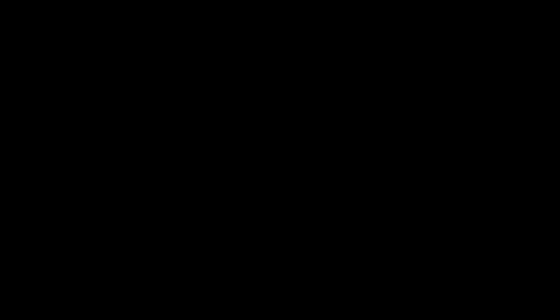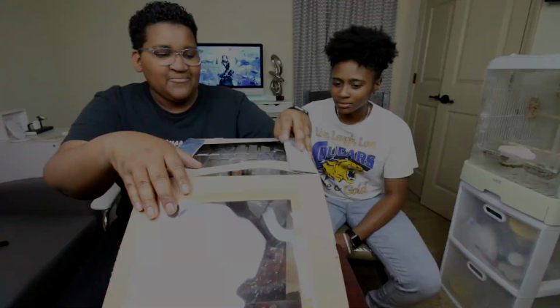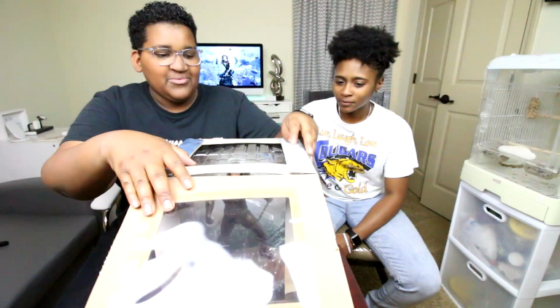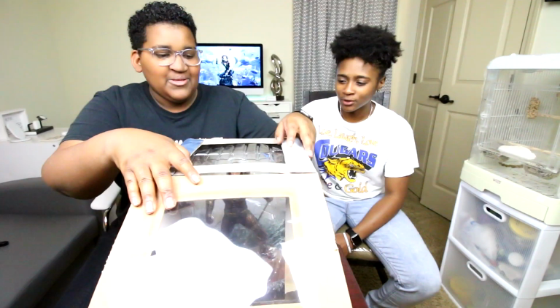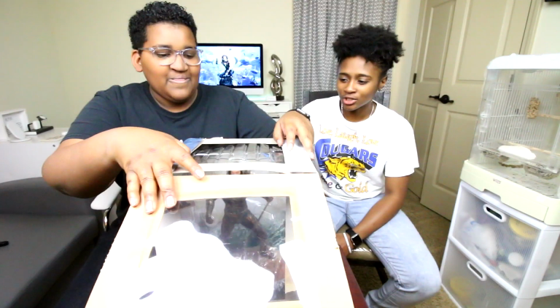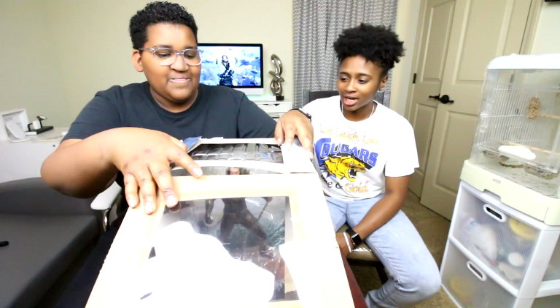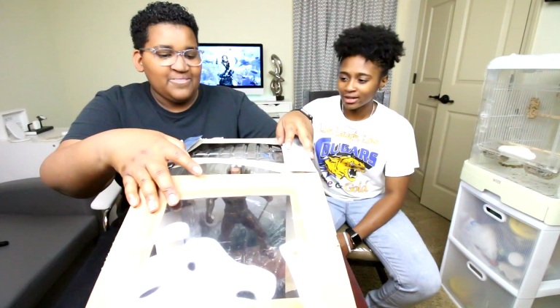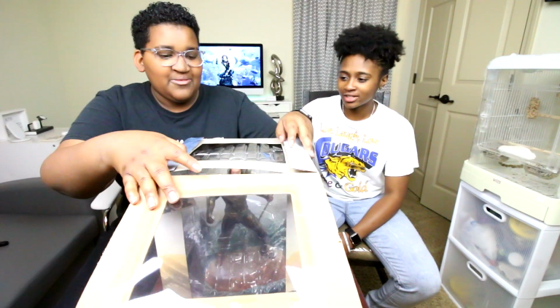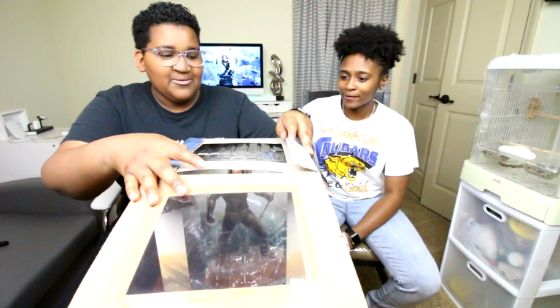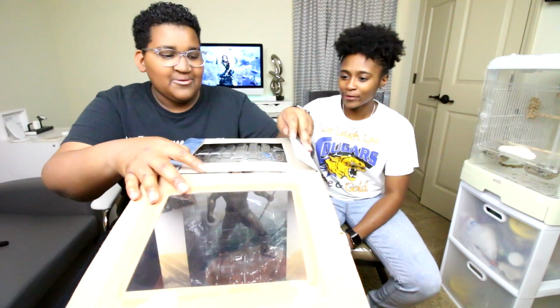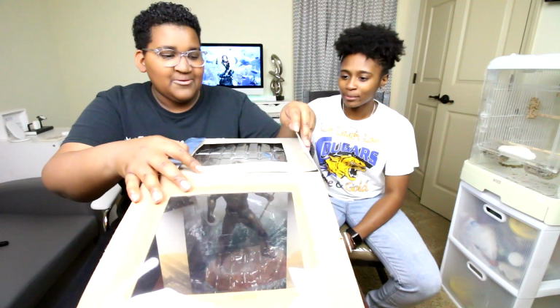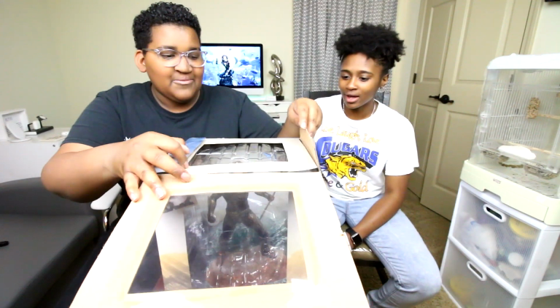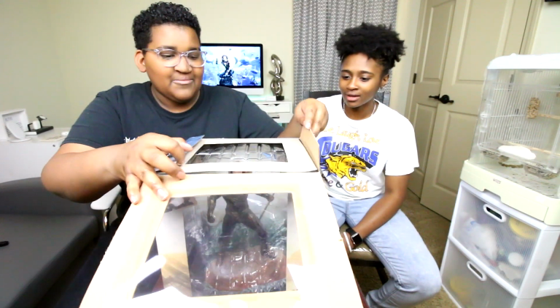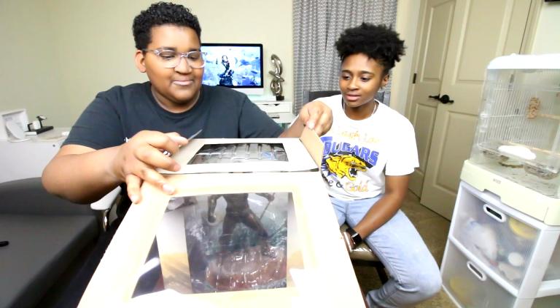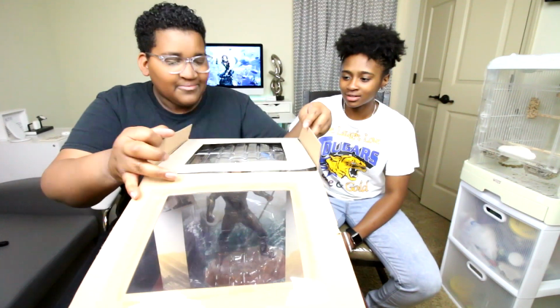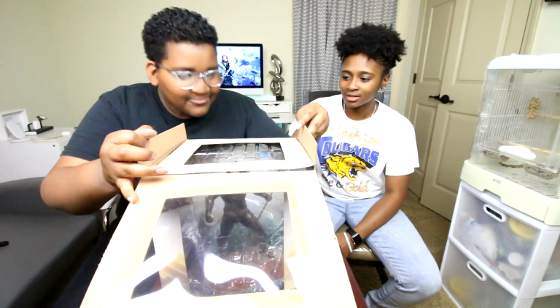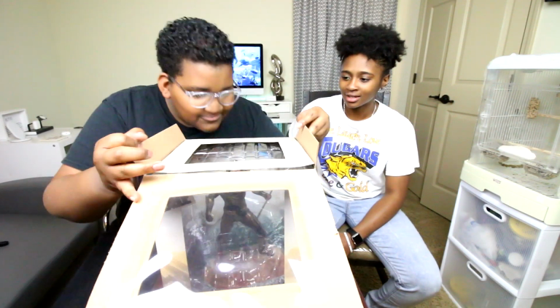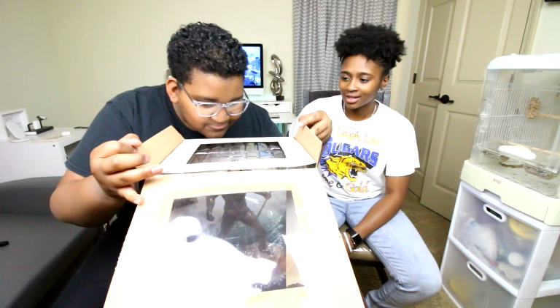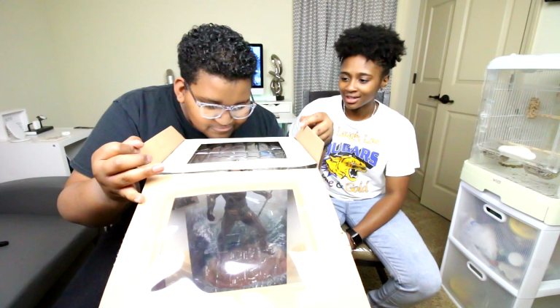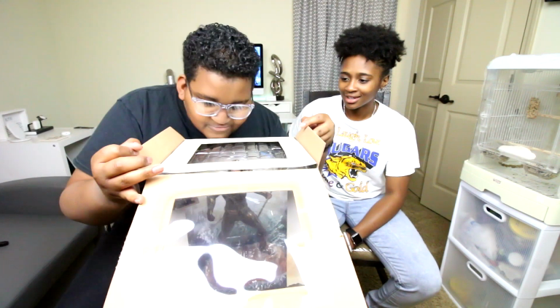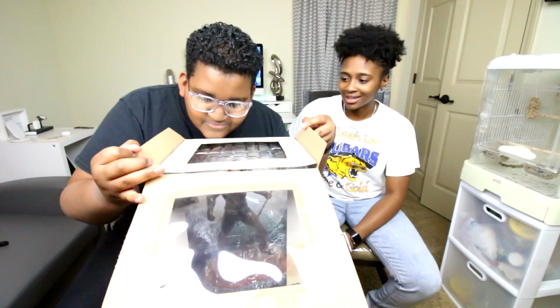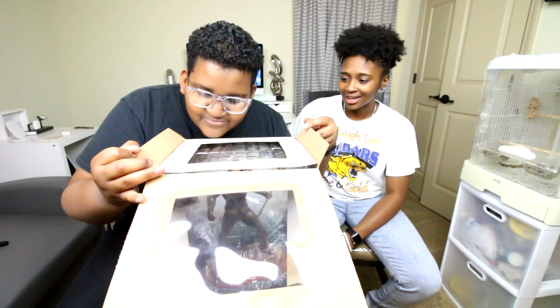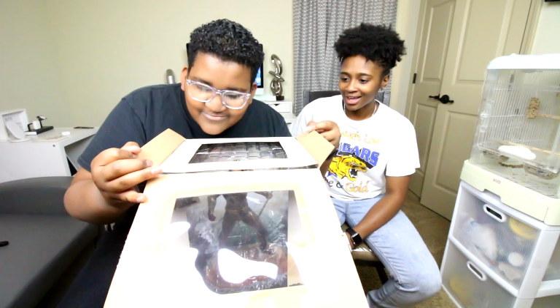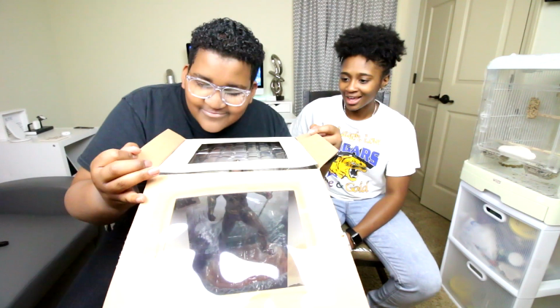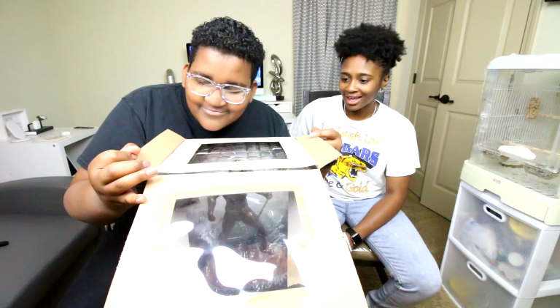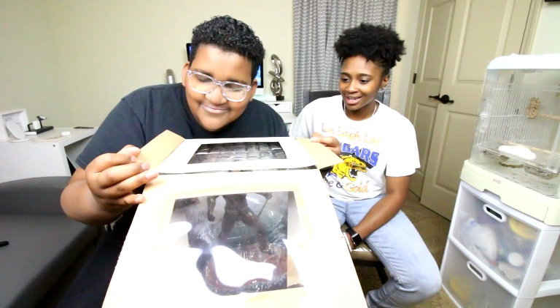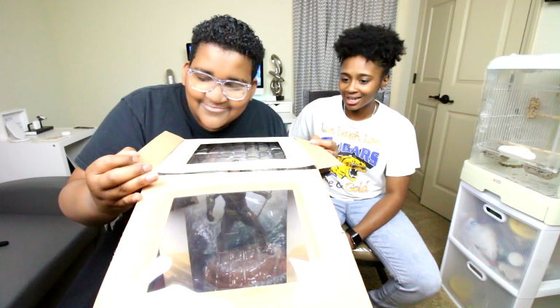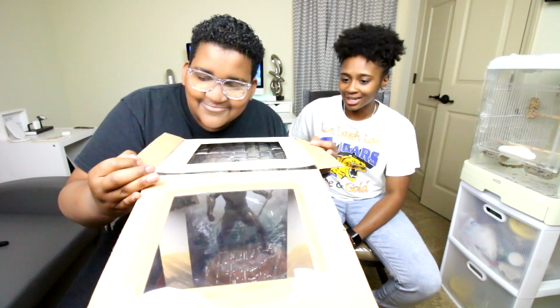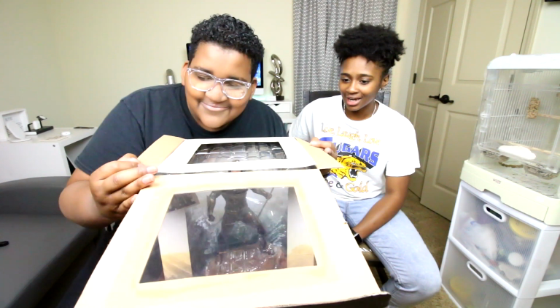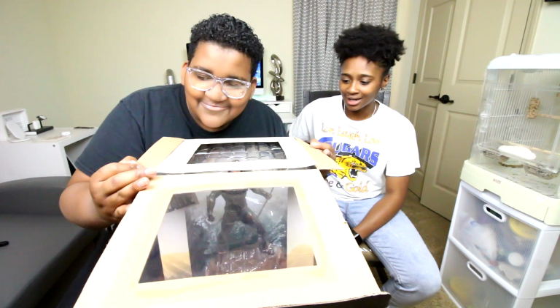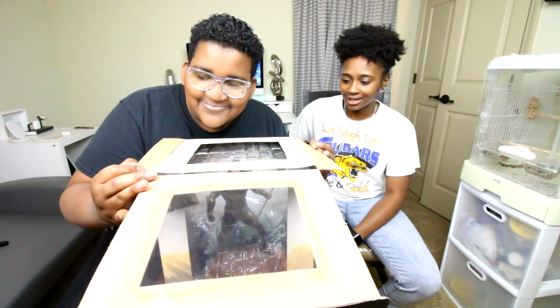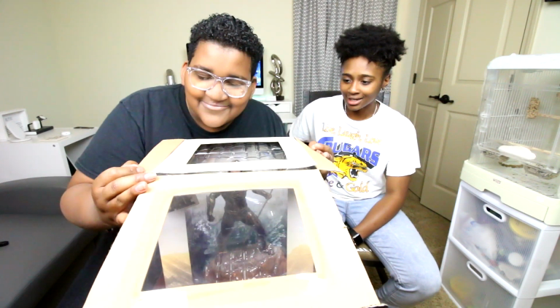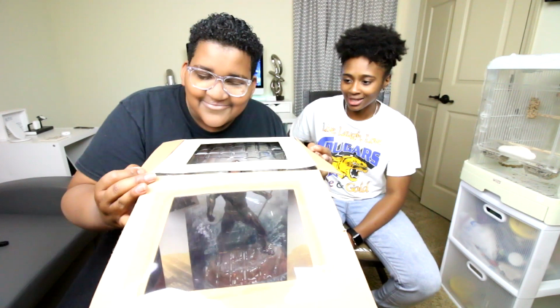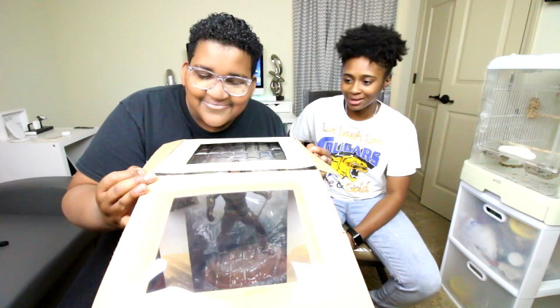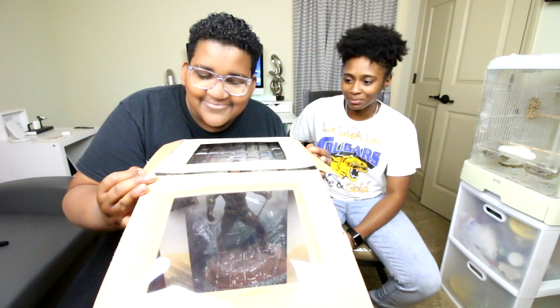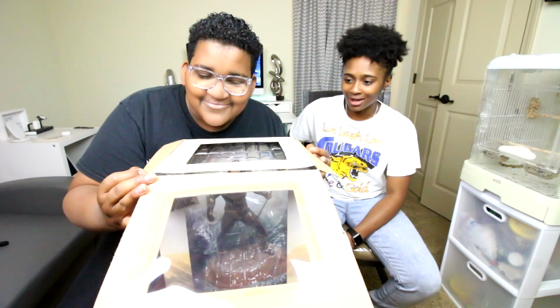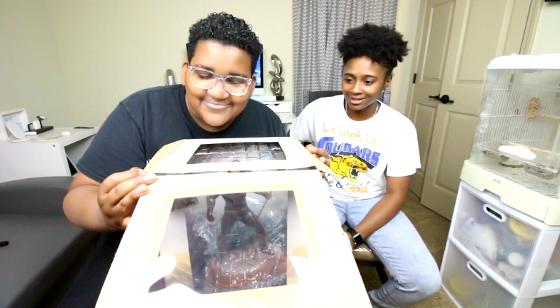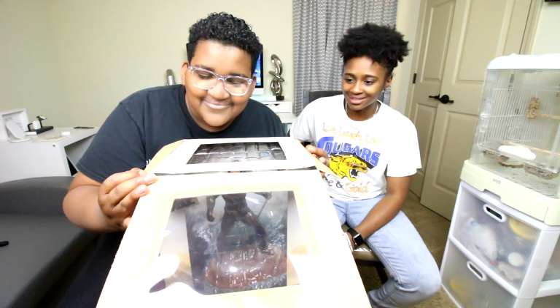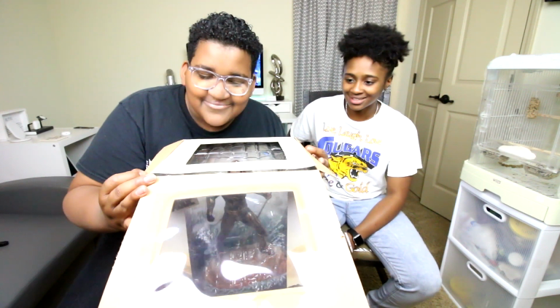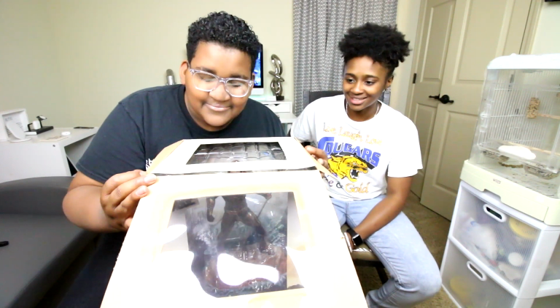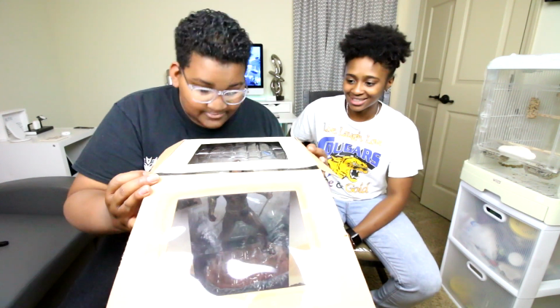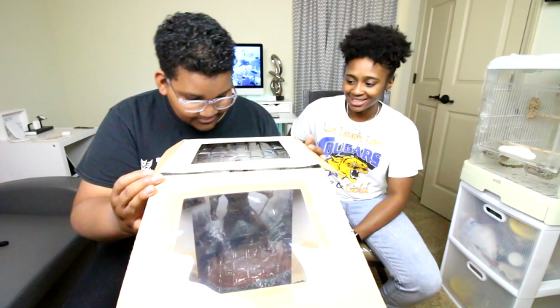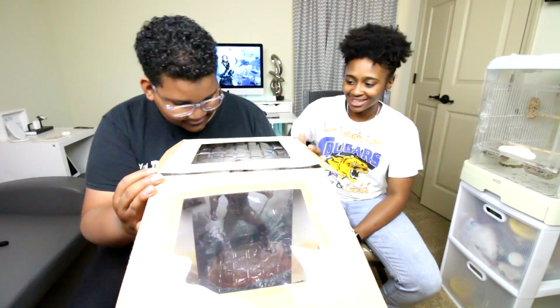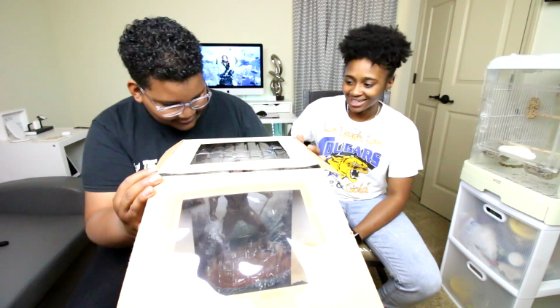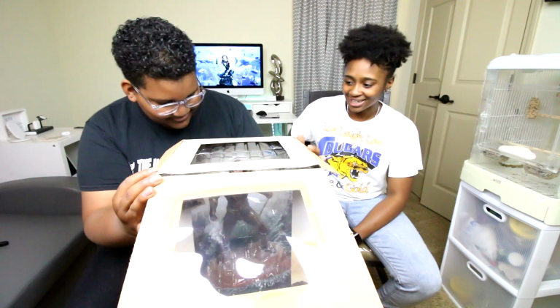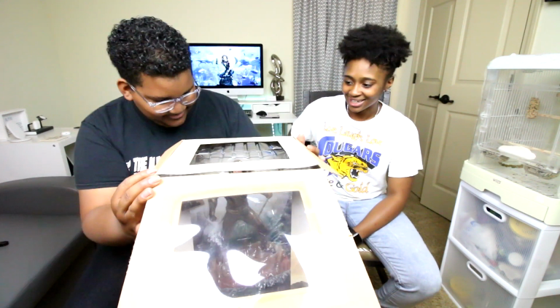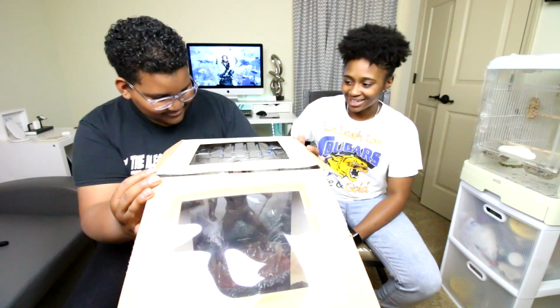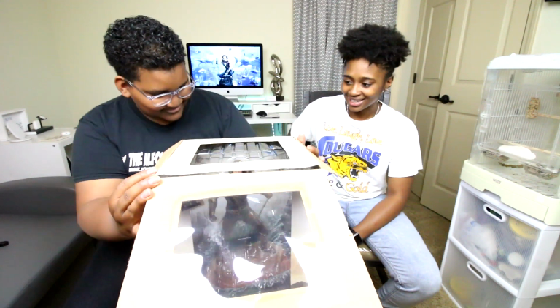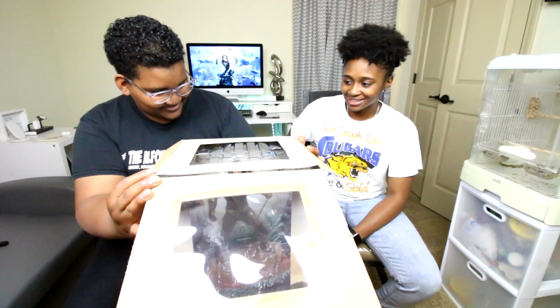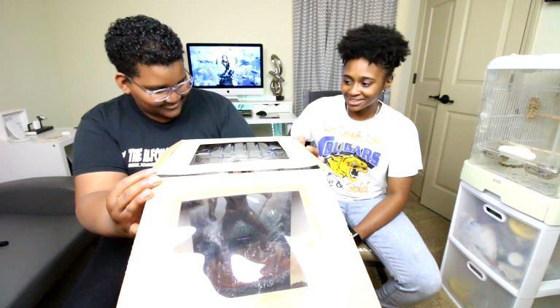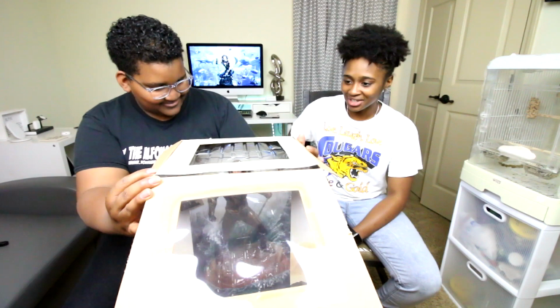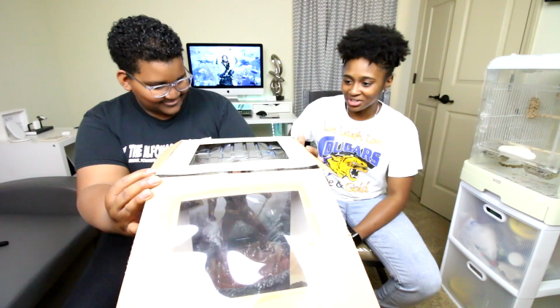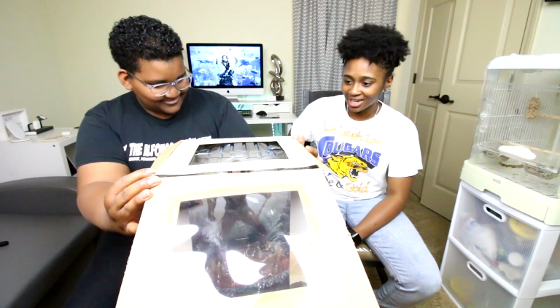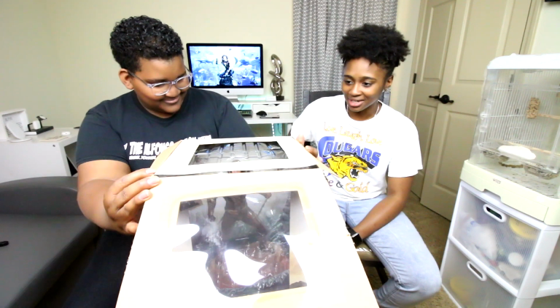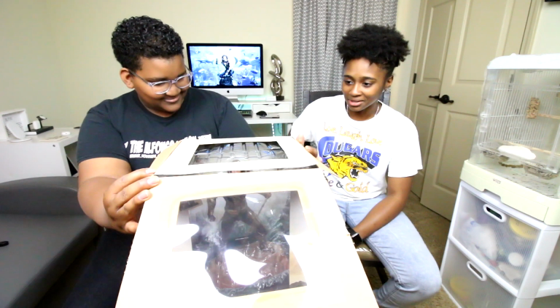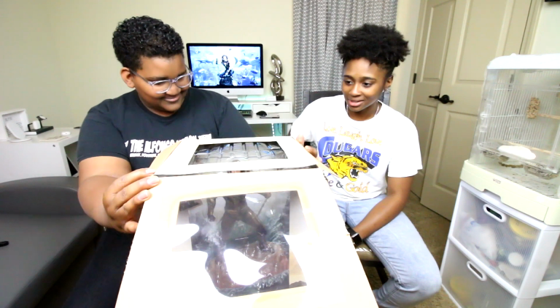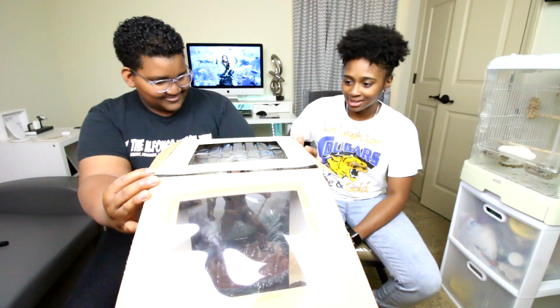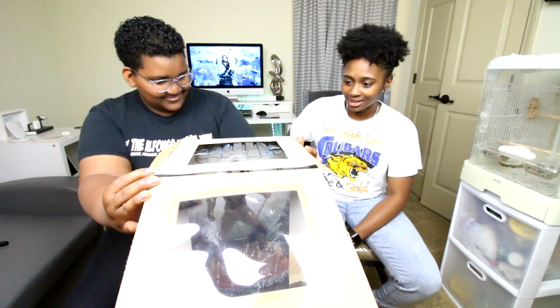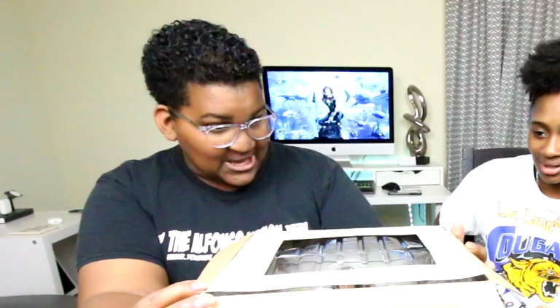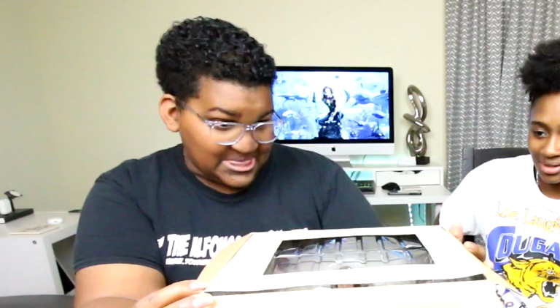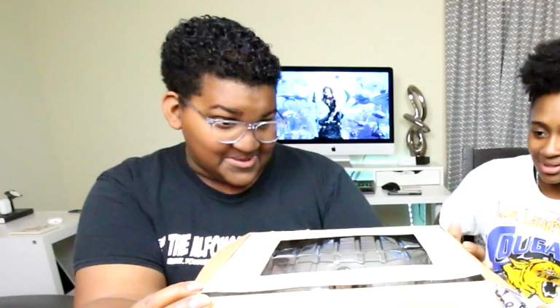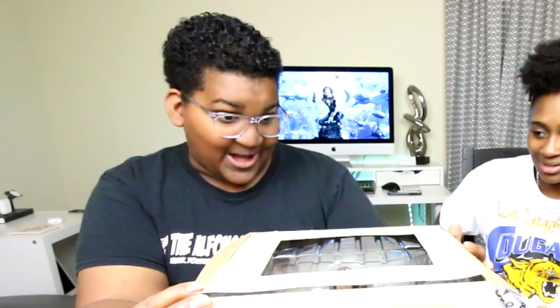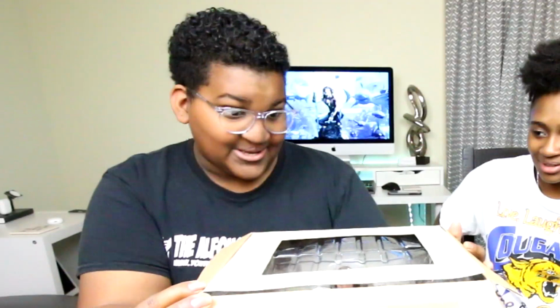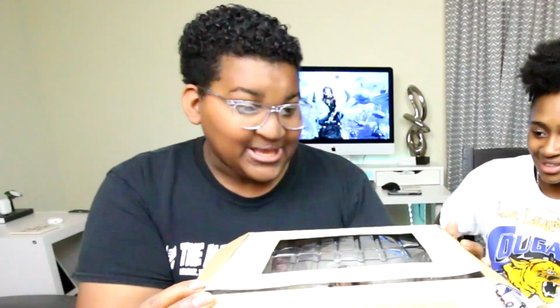First you gotta sniff the box, then you gotta look at the box, then you gotta eat the box.